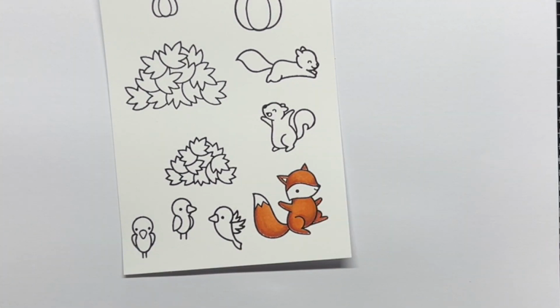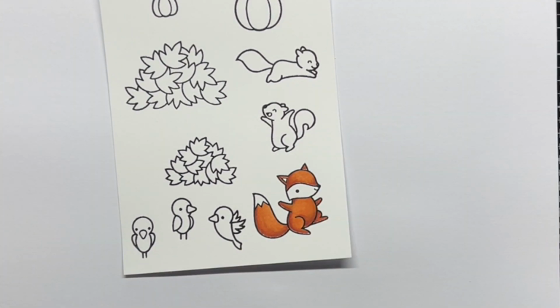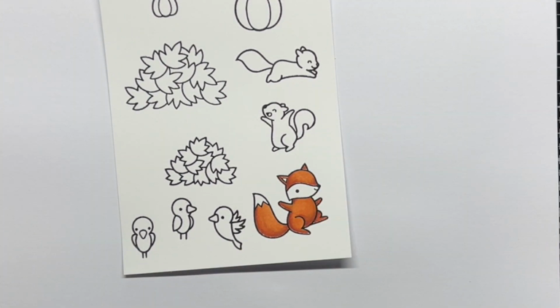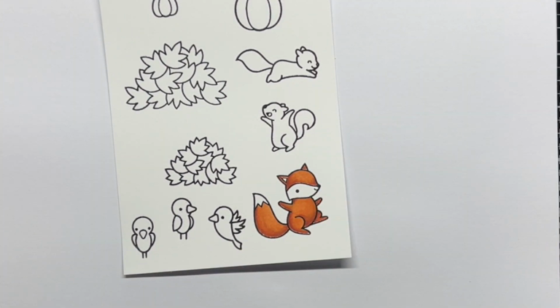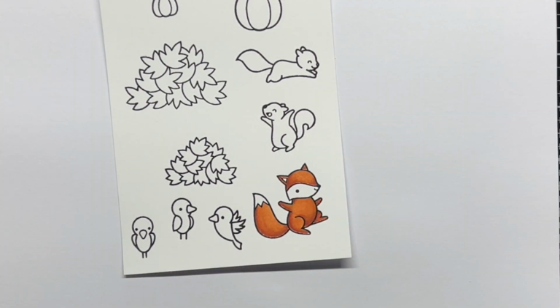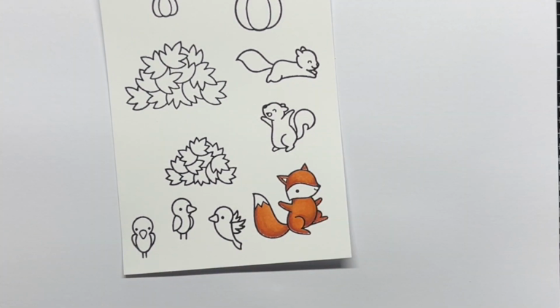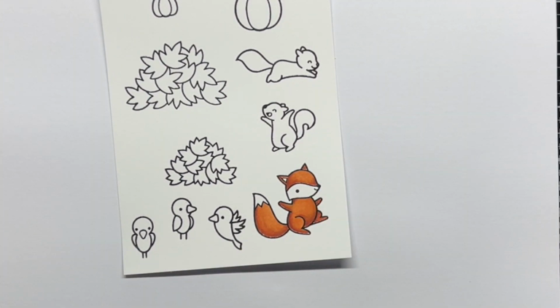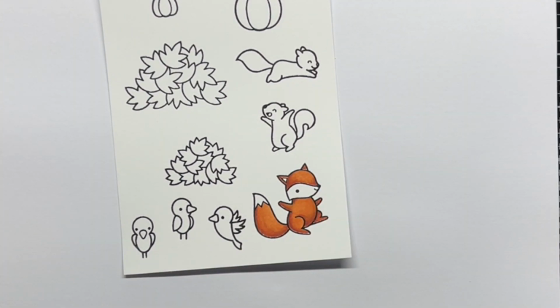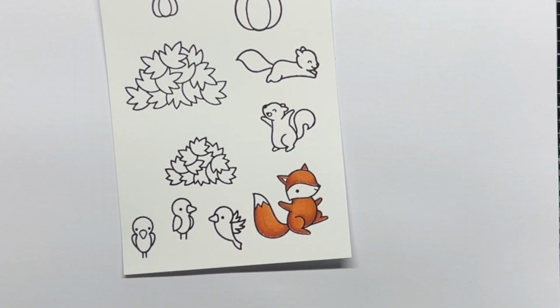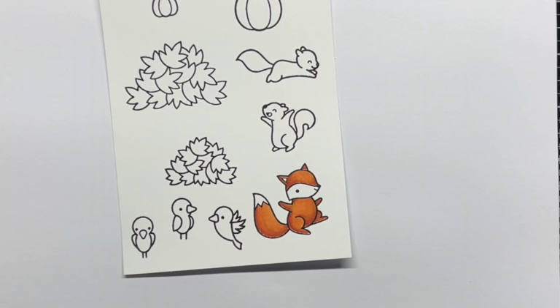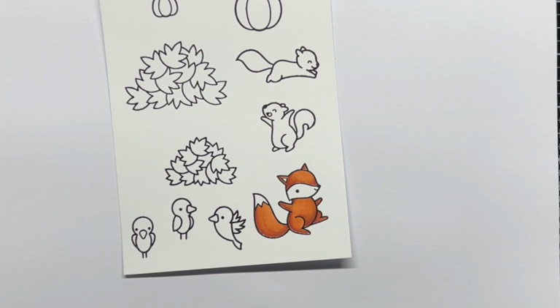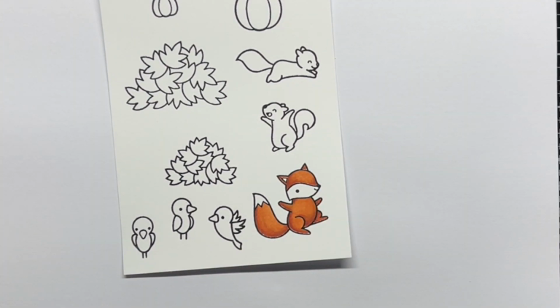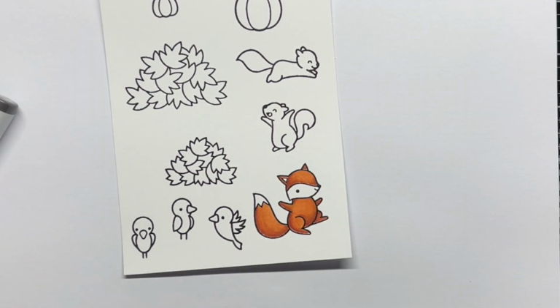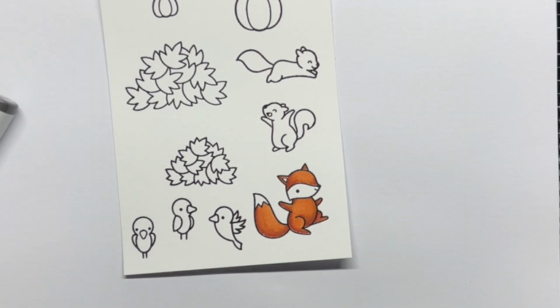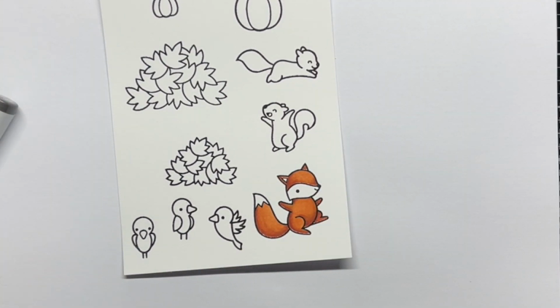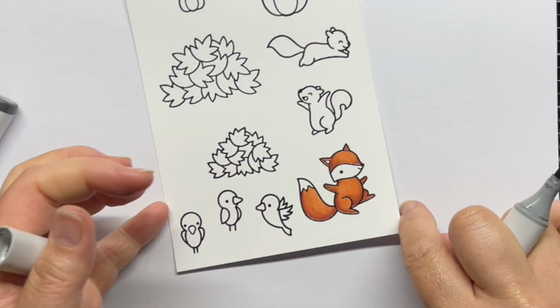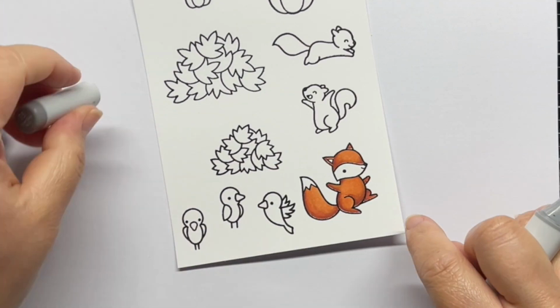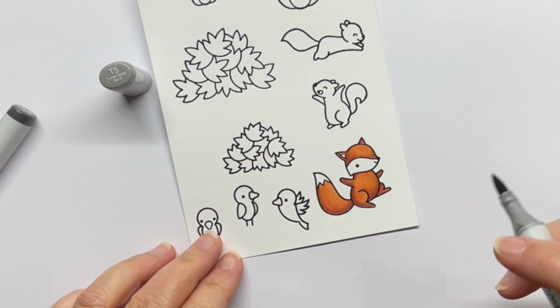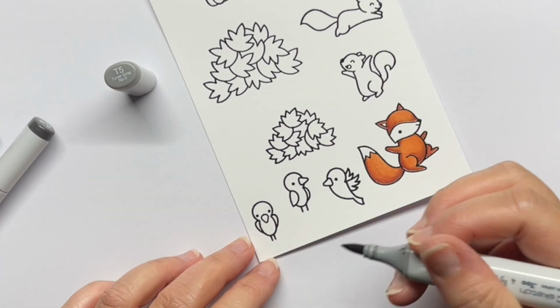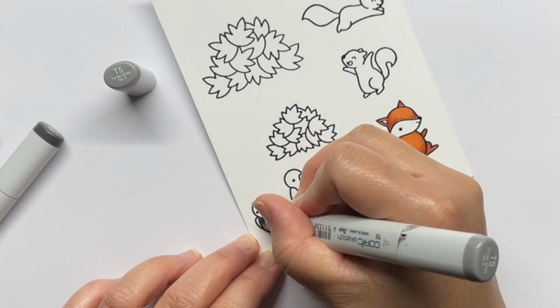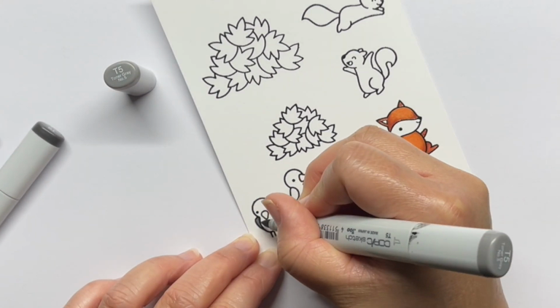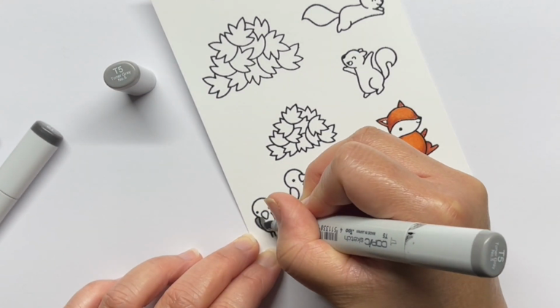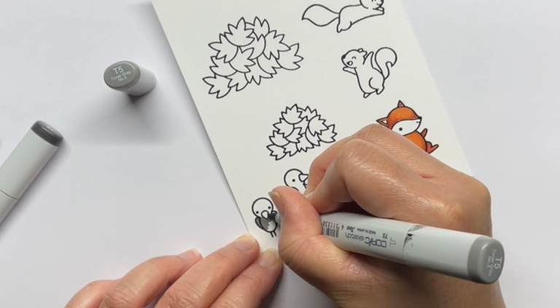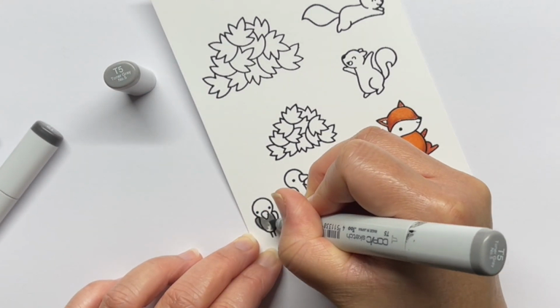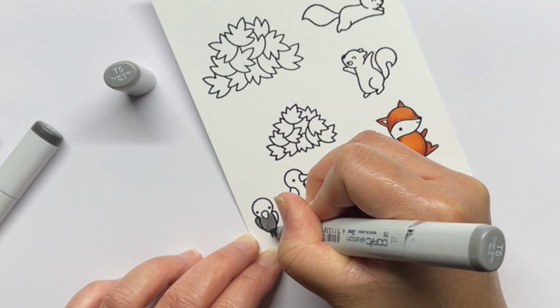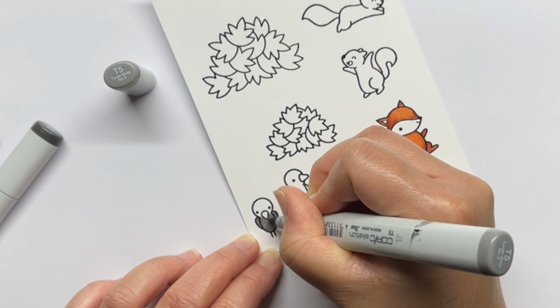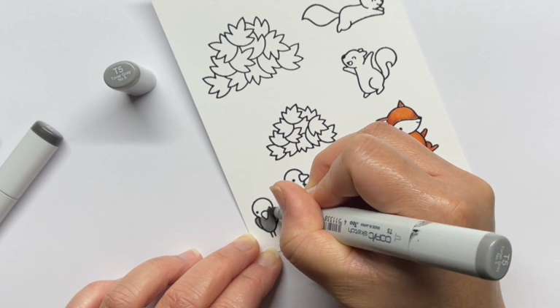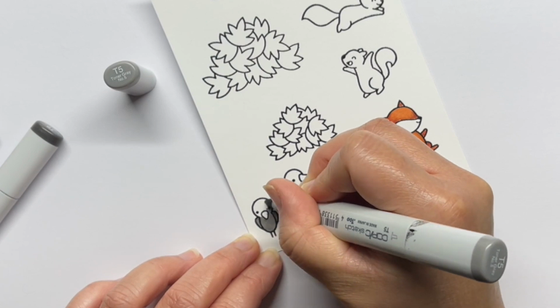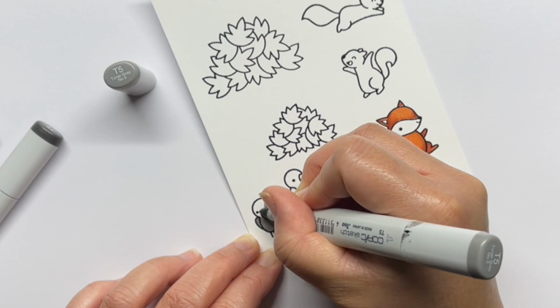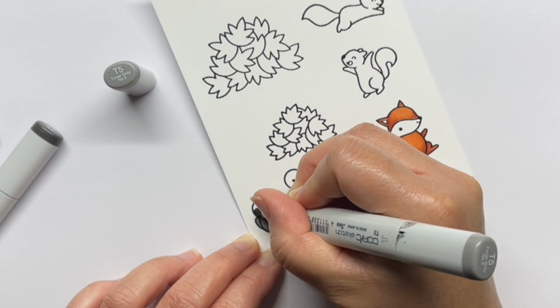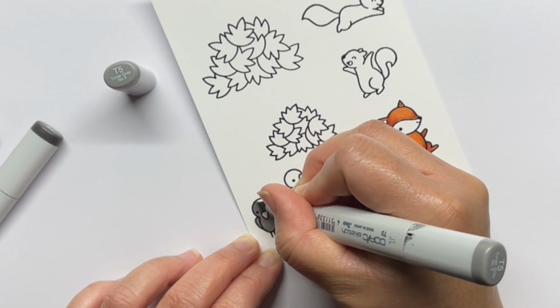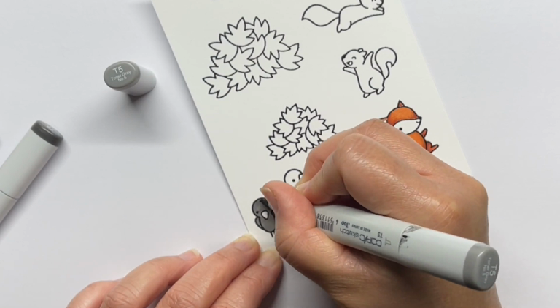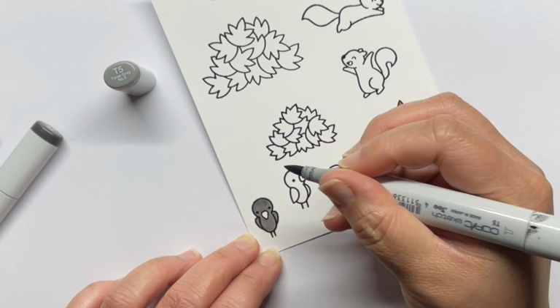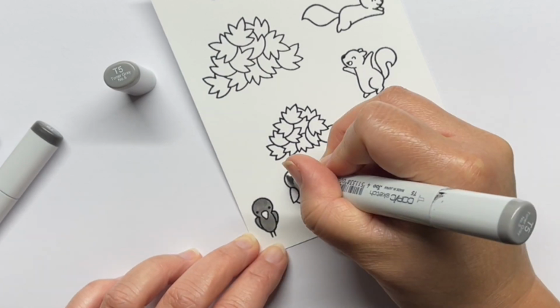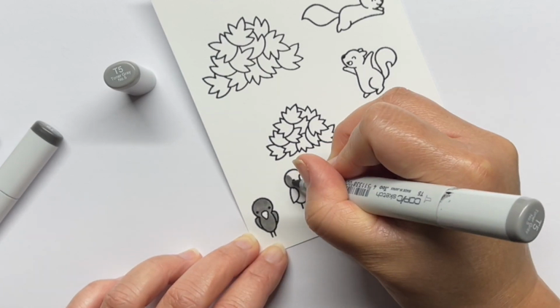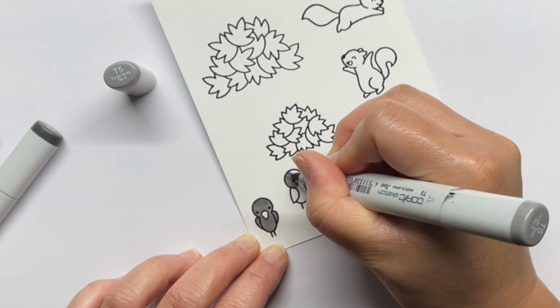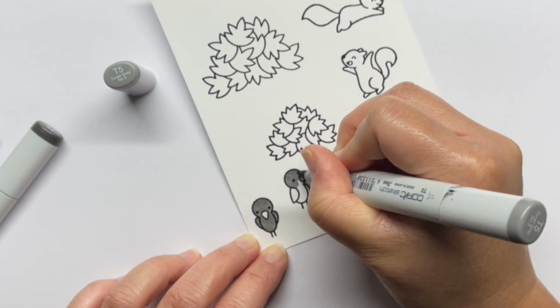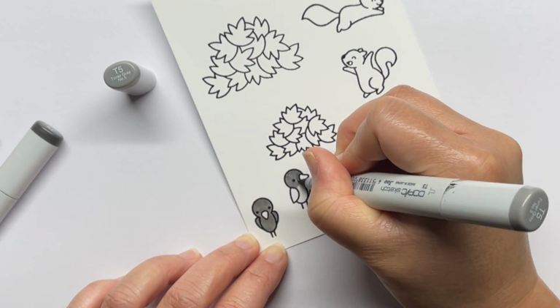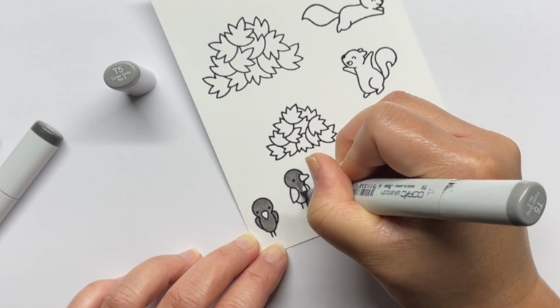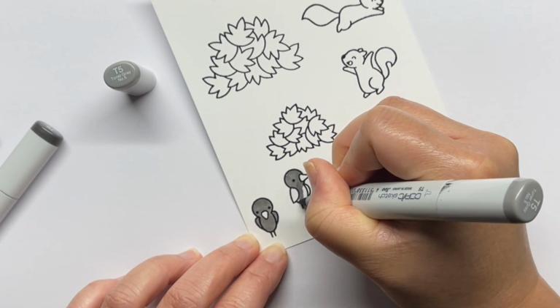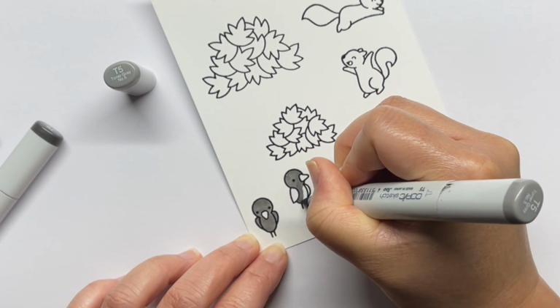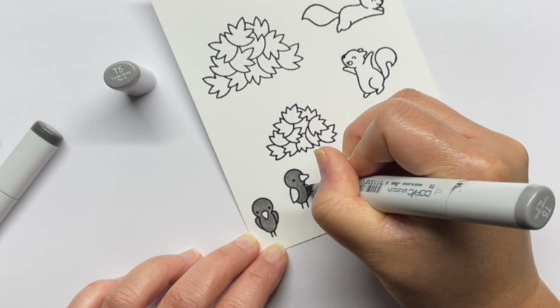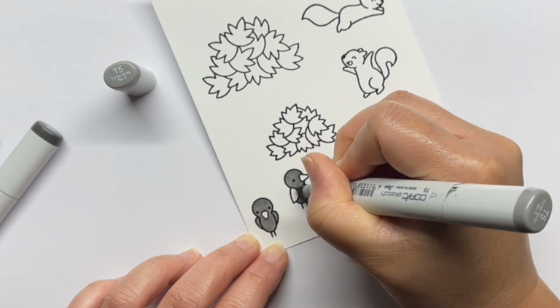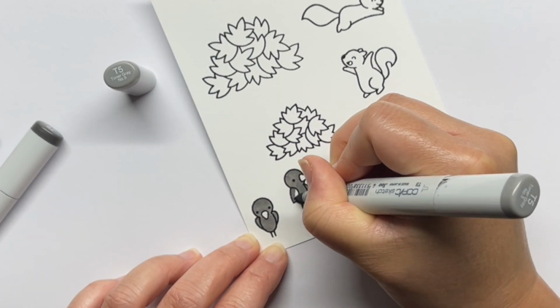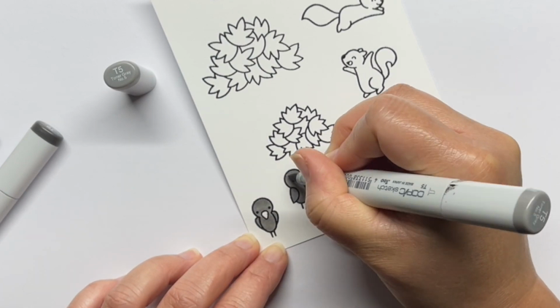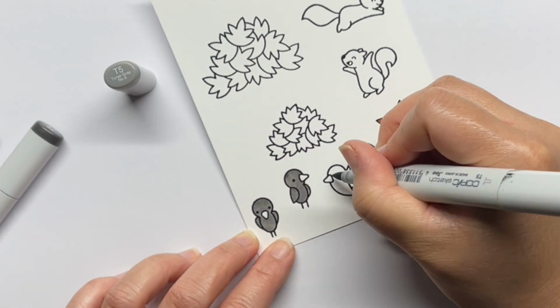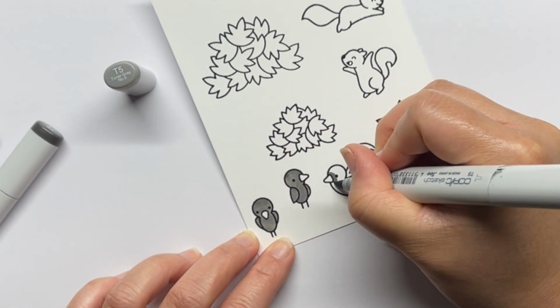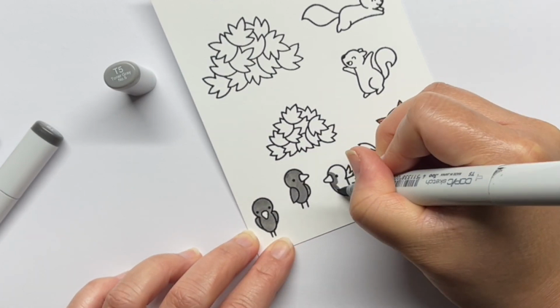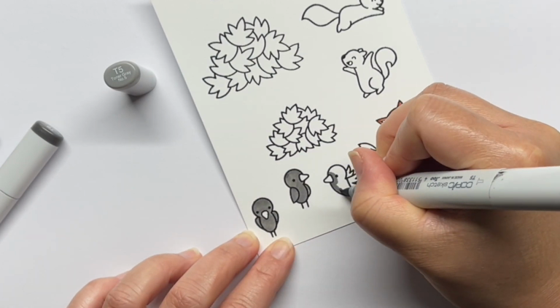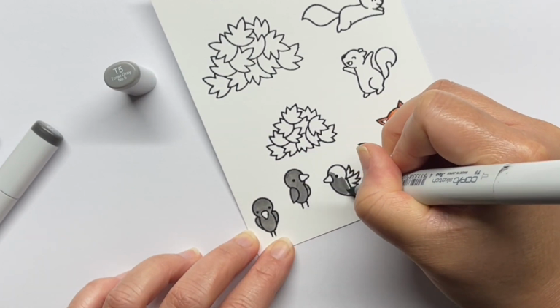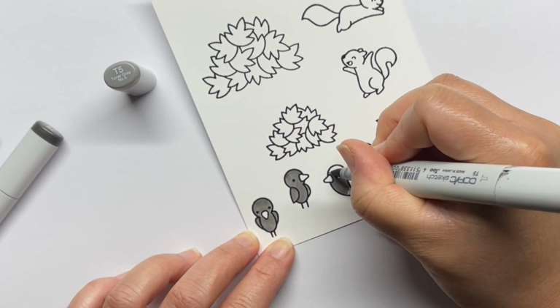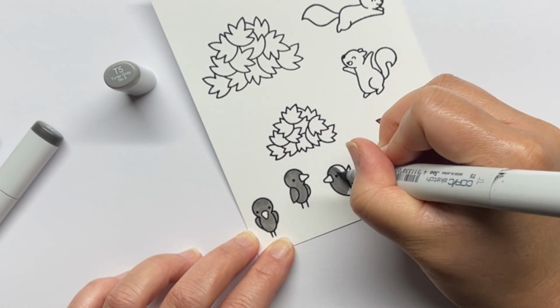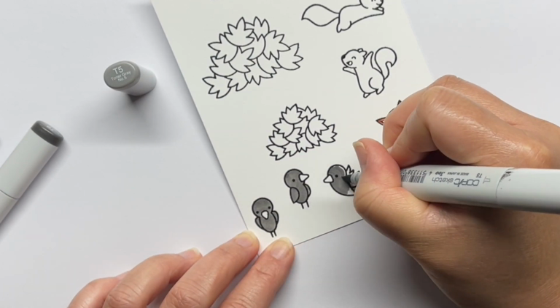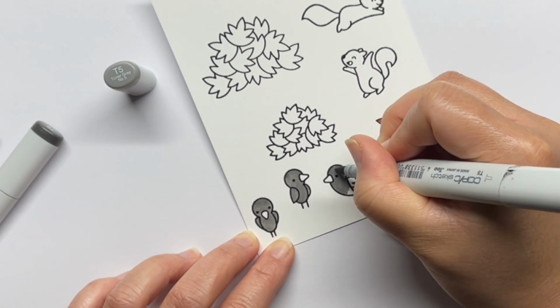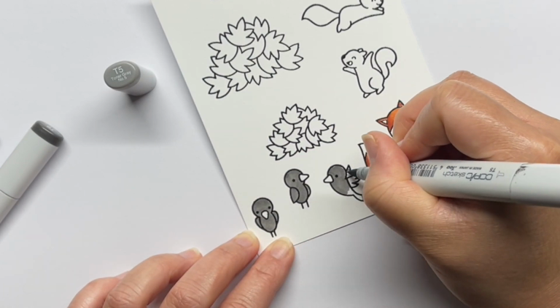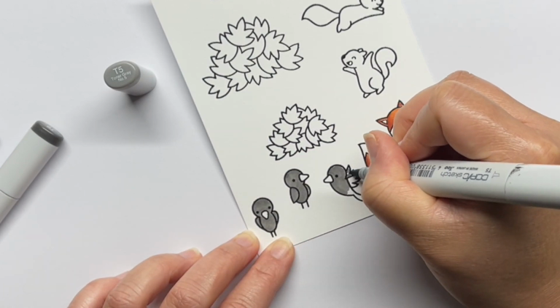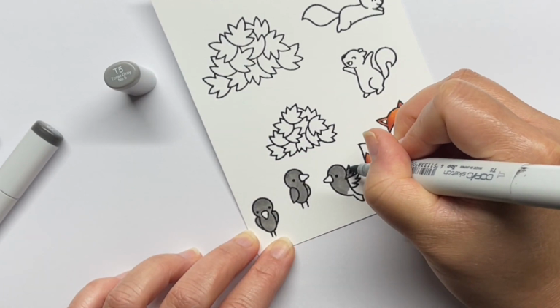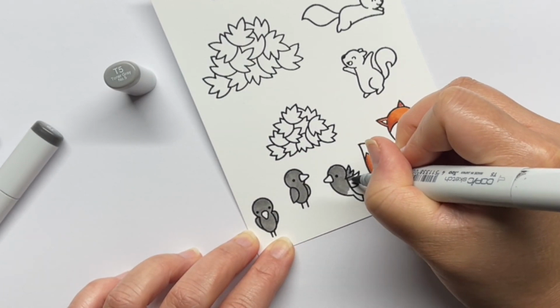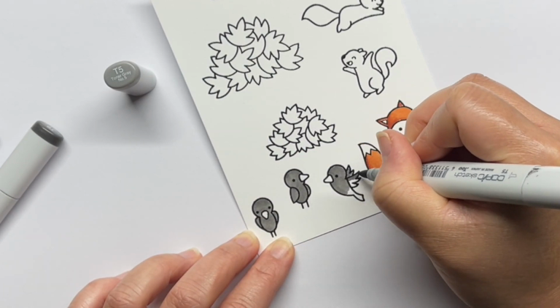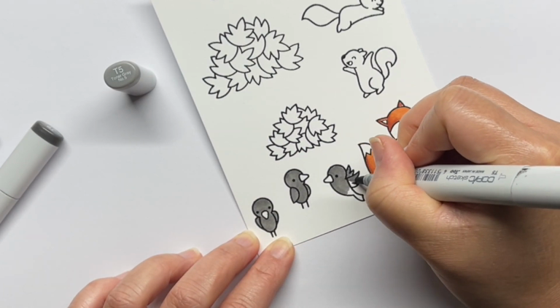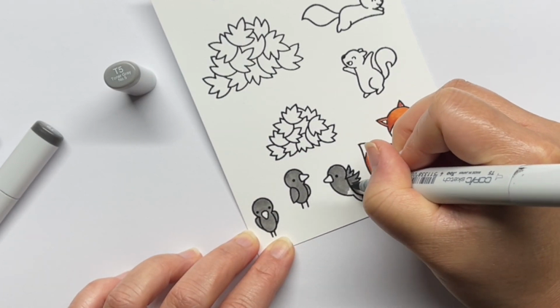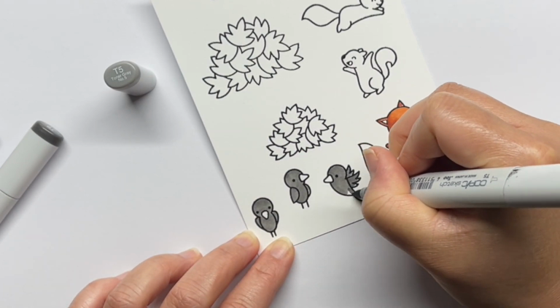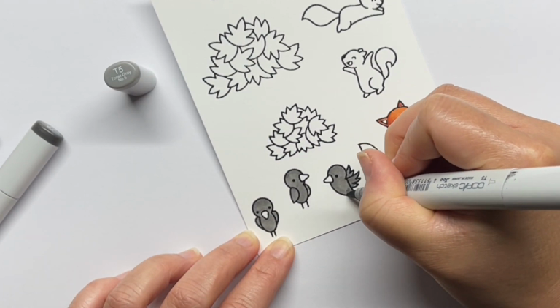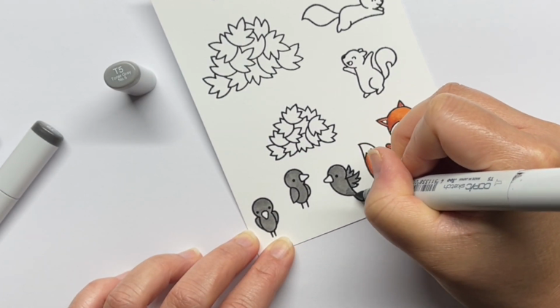I used toner grays and warm grays for the crows and squirrels, and I also used the same yellows for the crow's beaks.